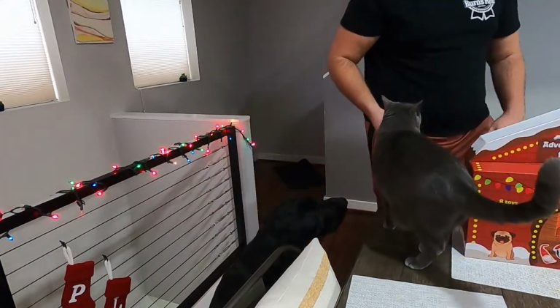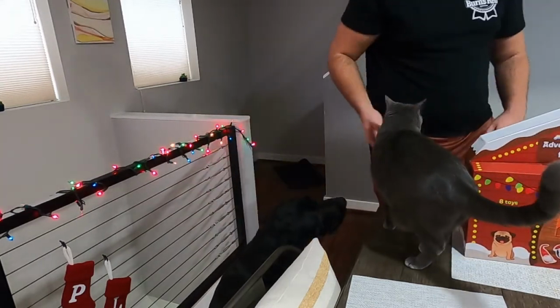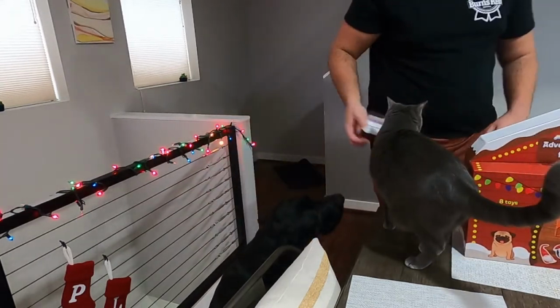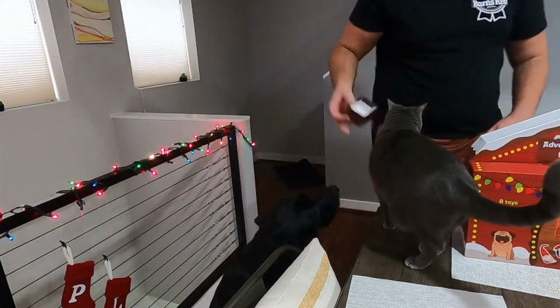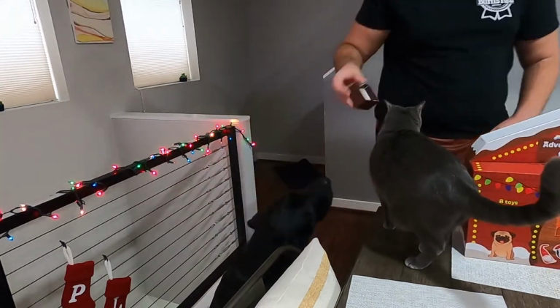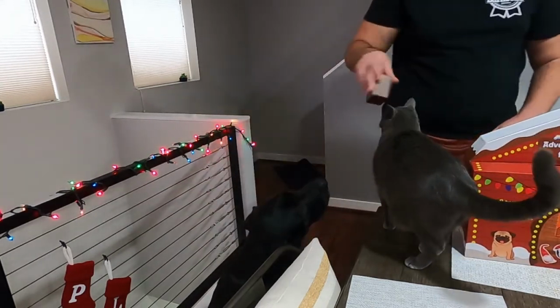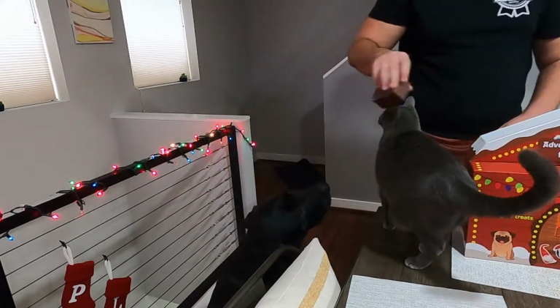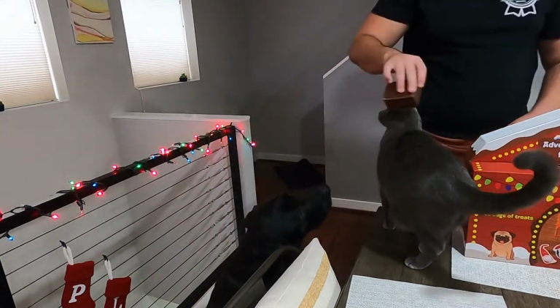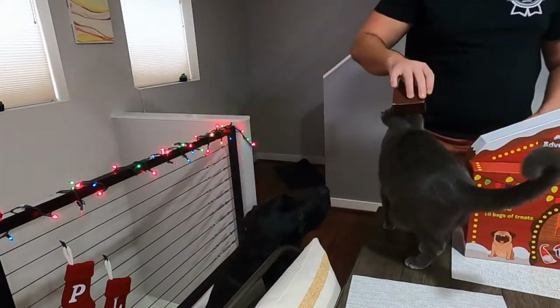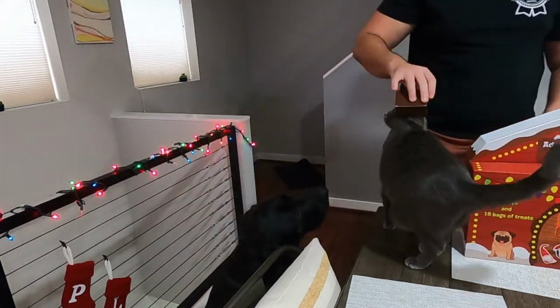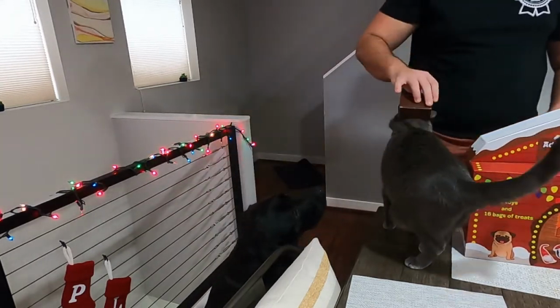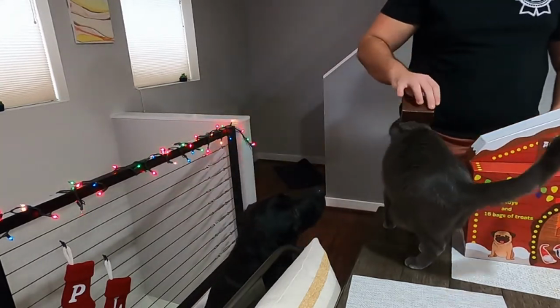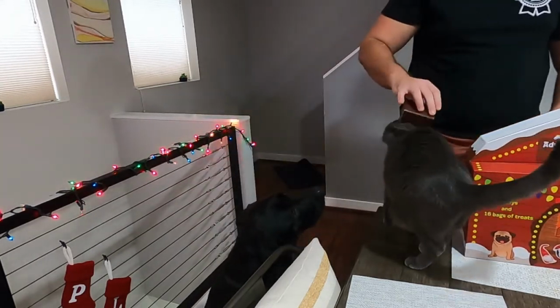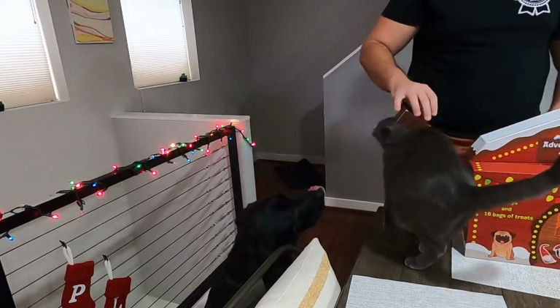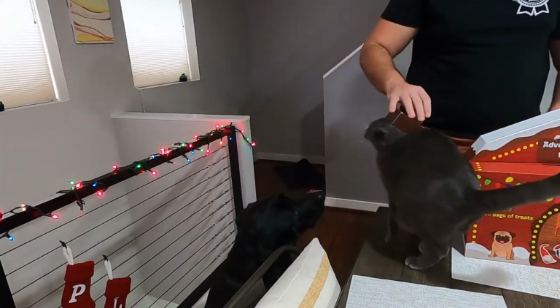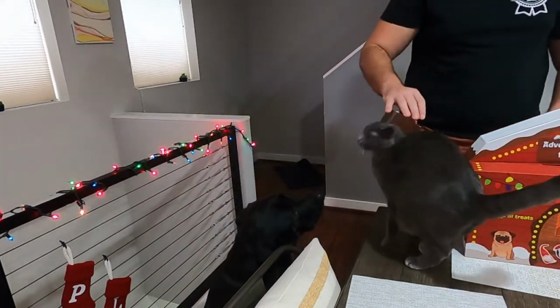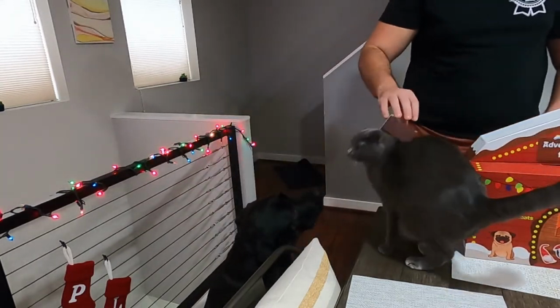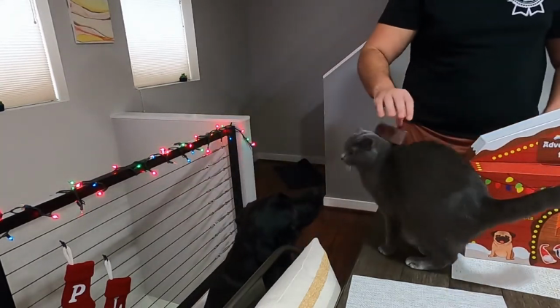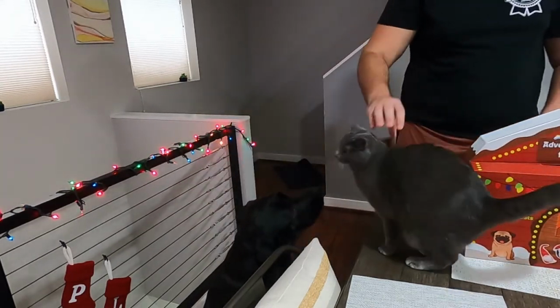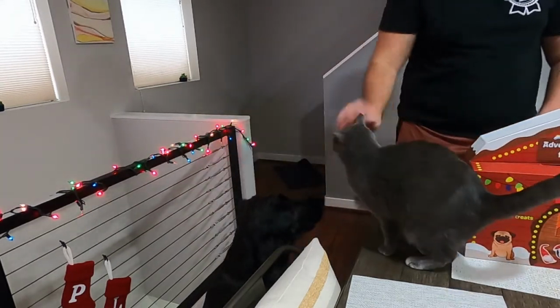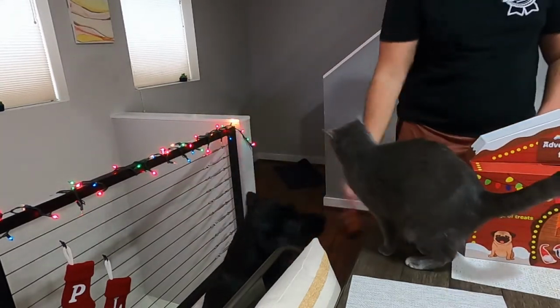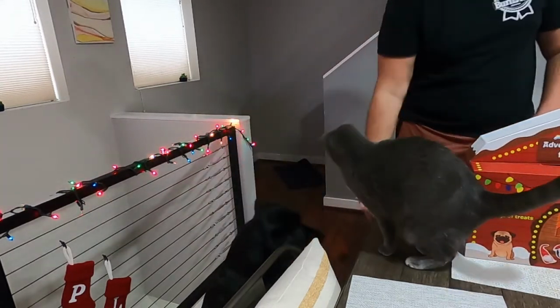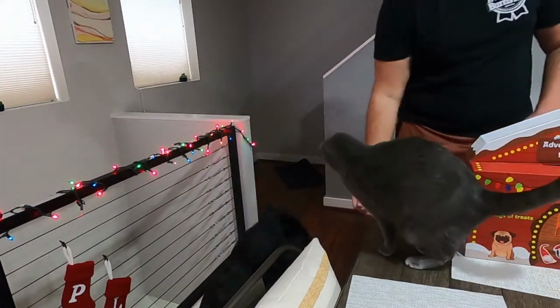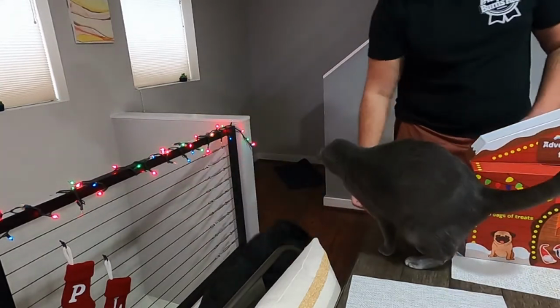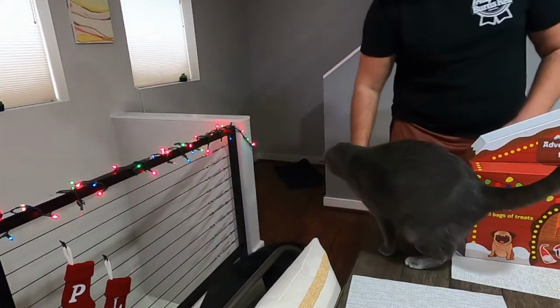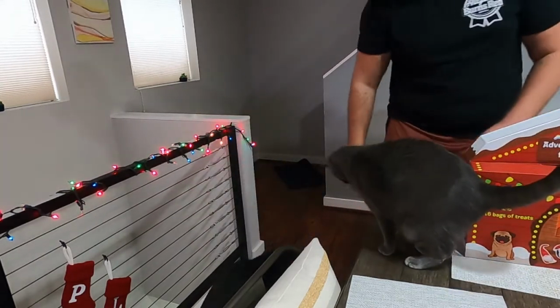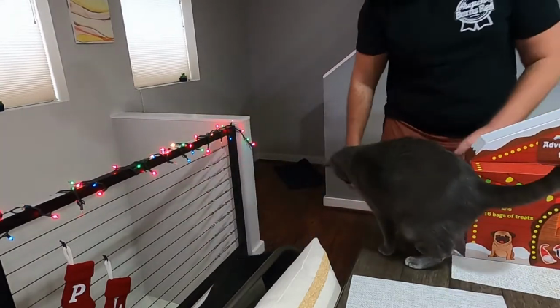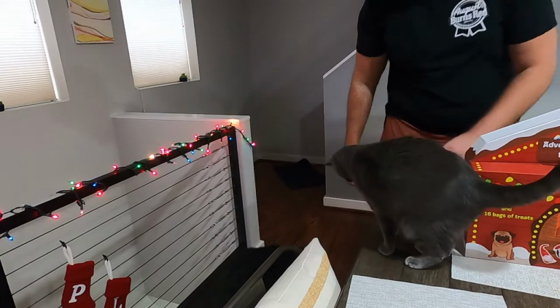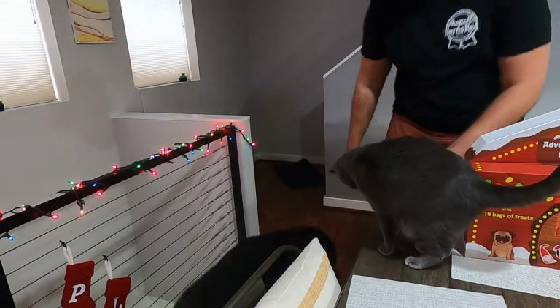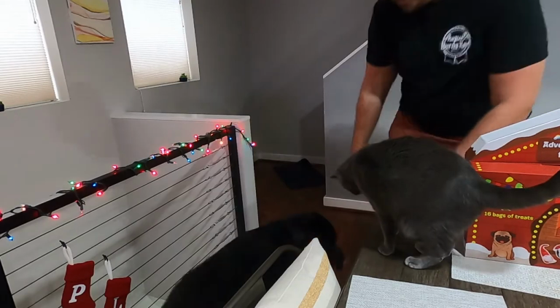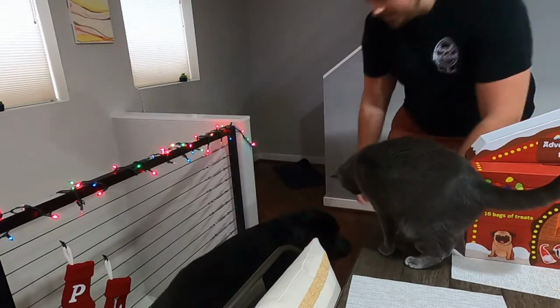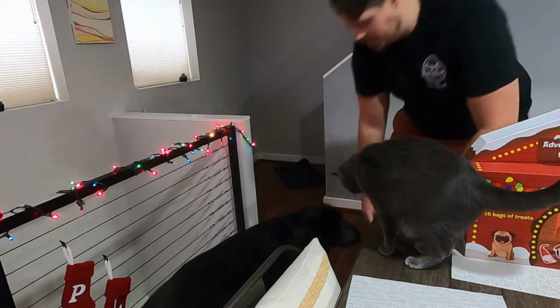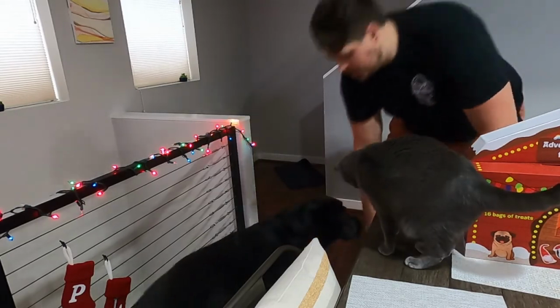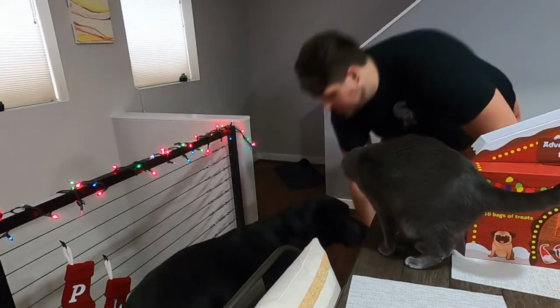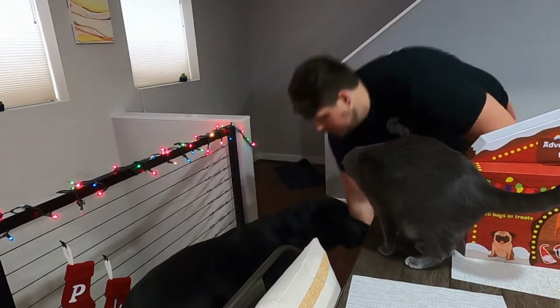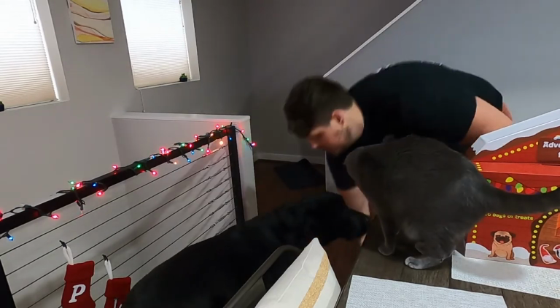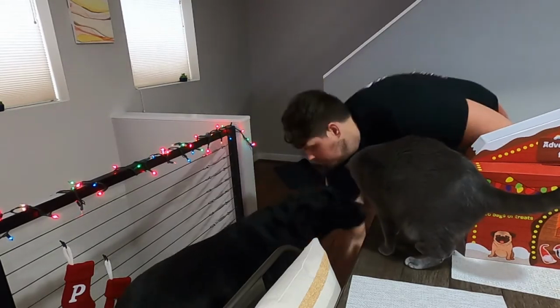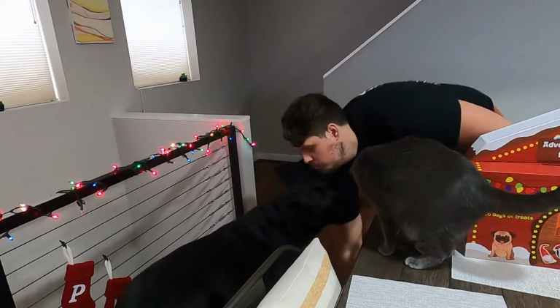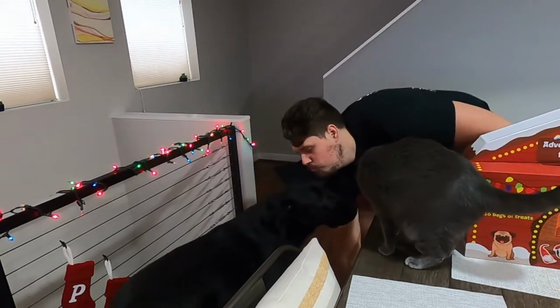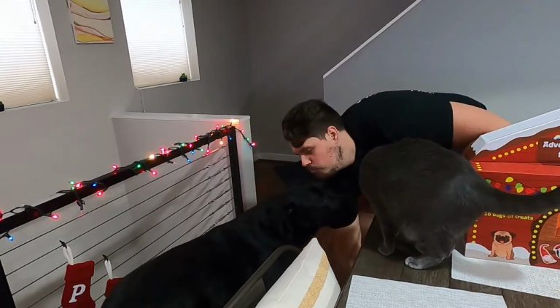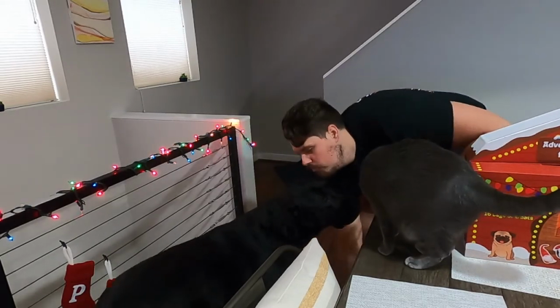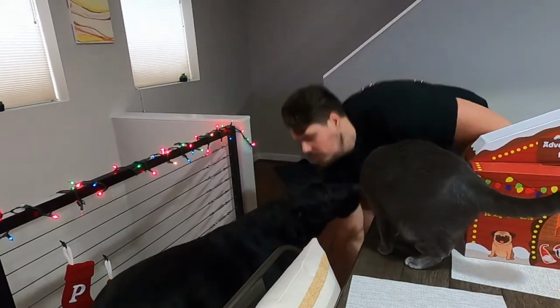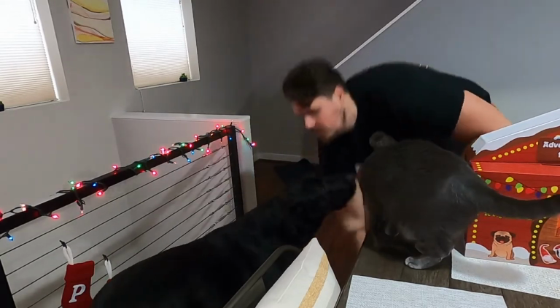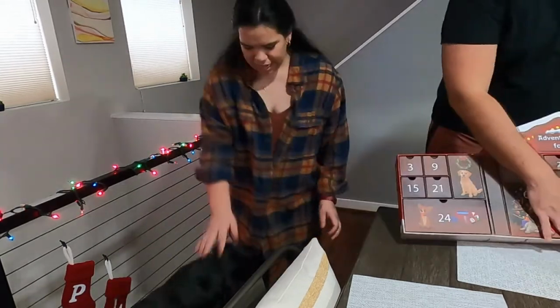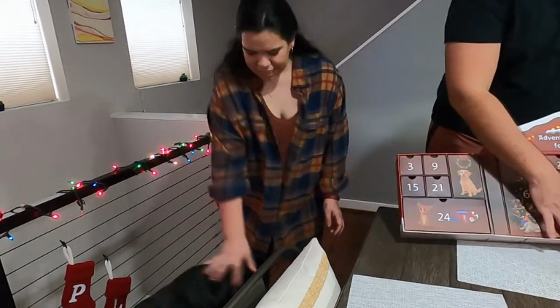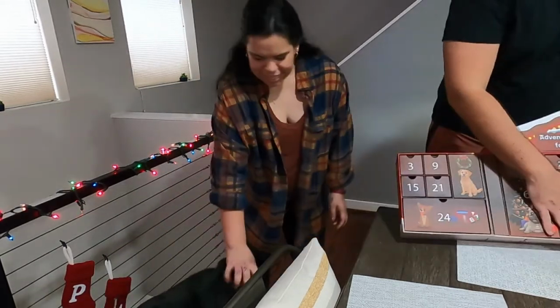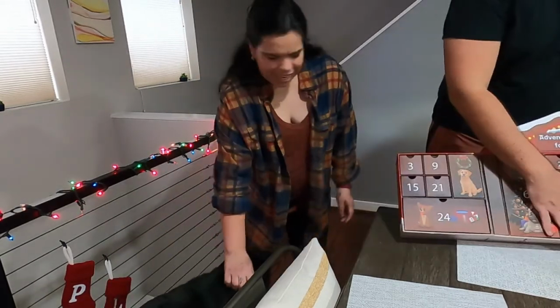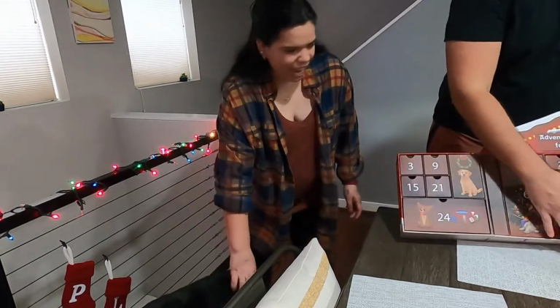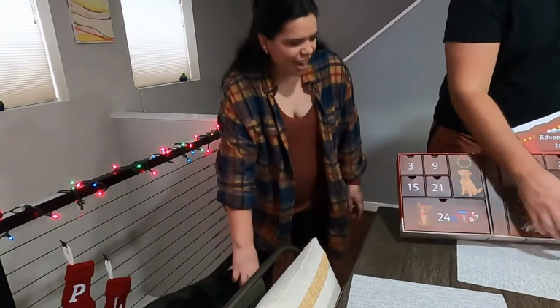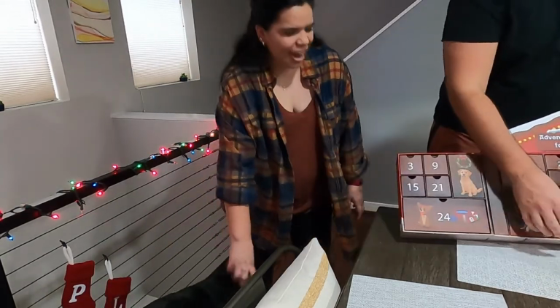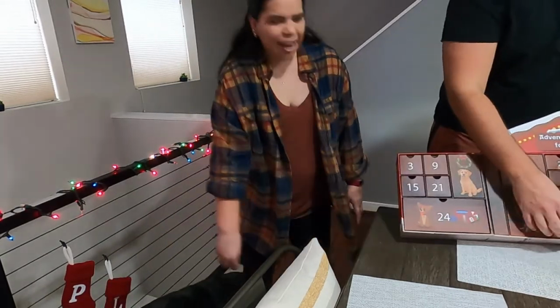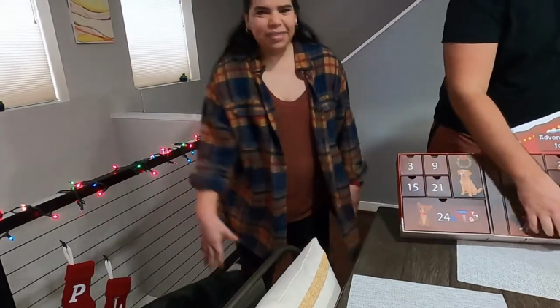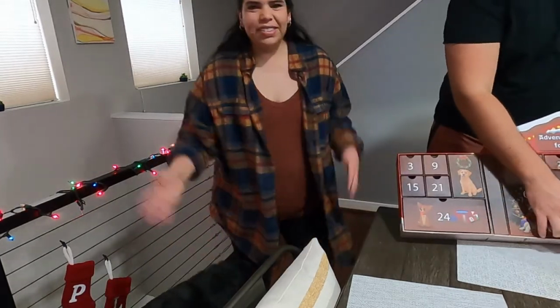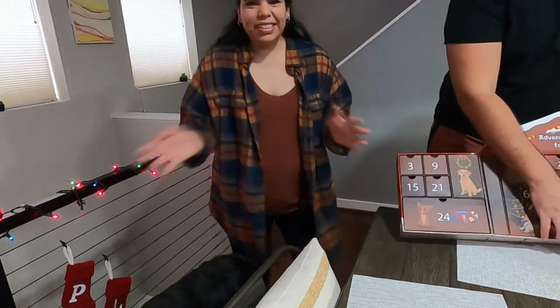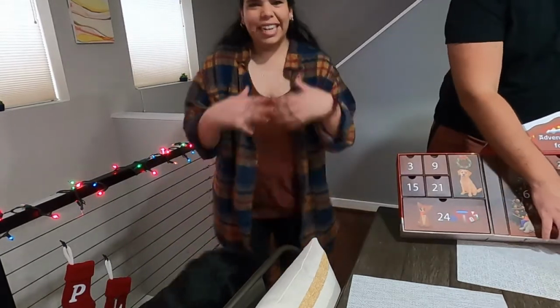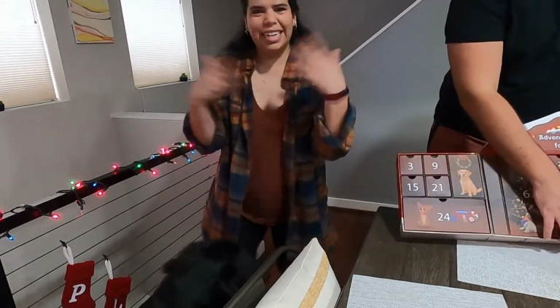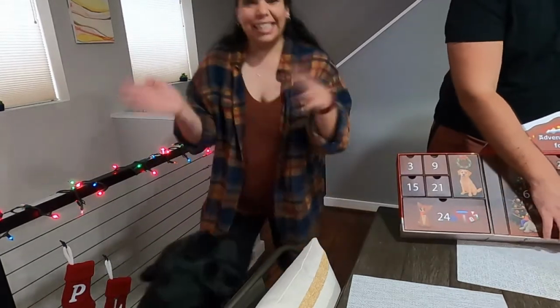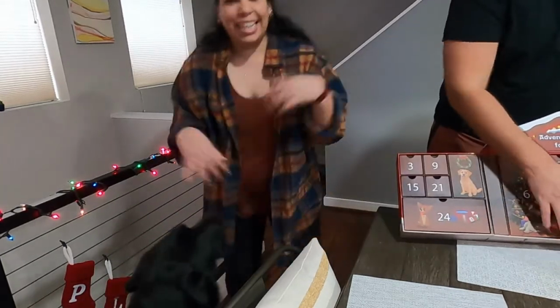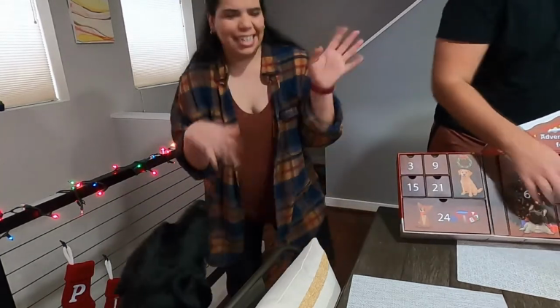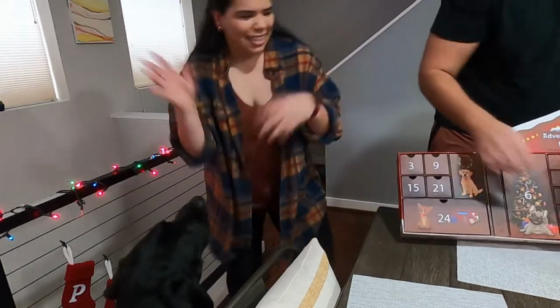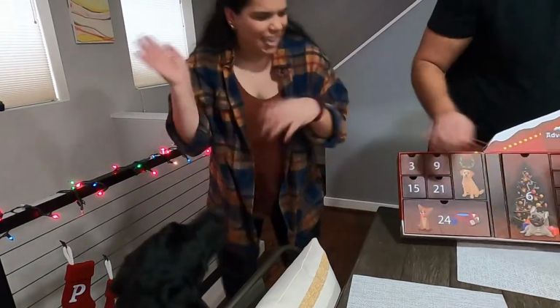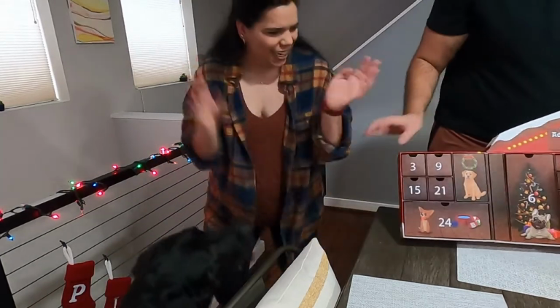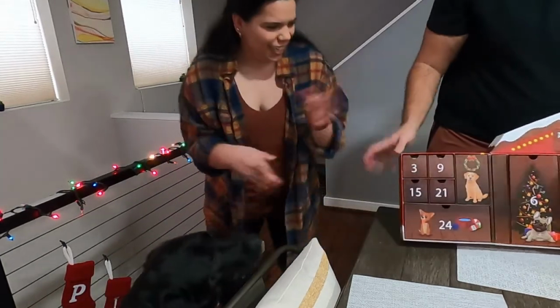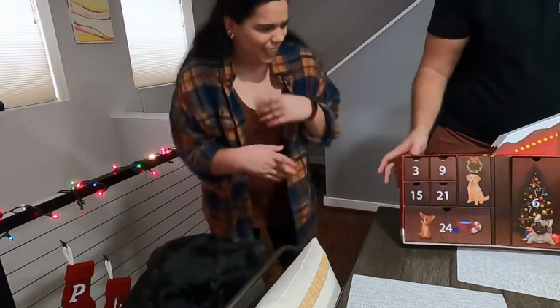And Luna gets the box — that's right. Yay! I'm so glad he likes them.